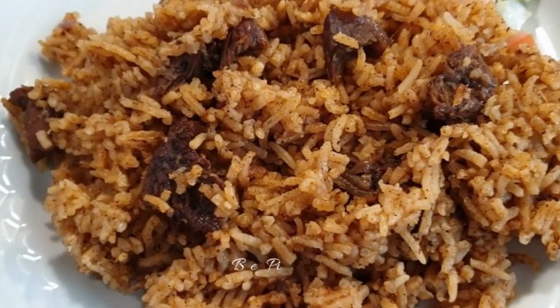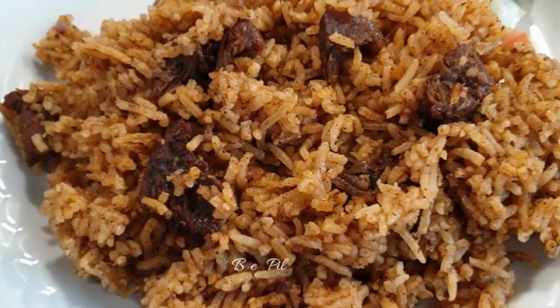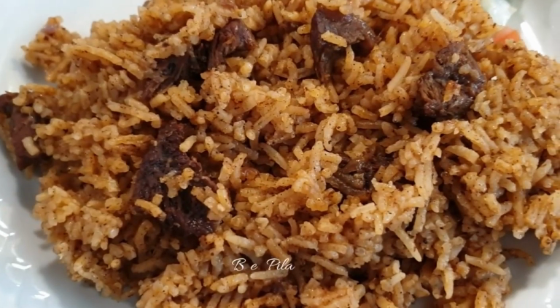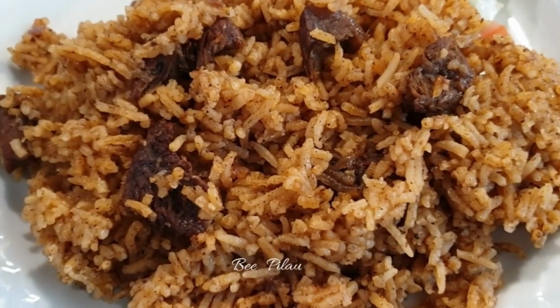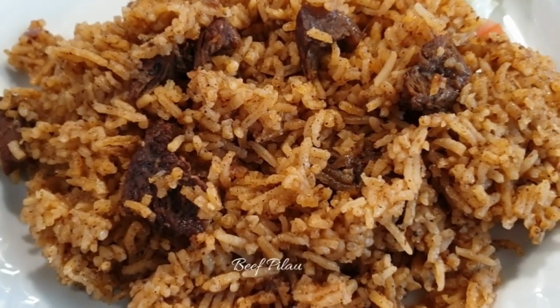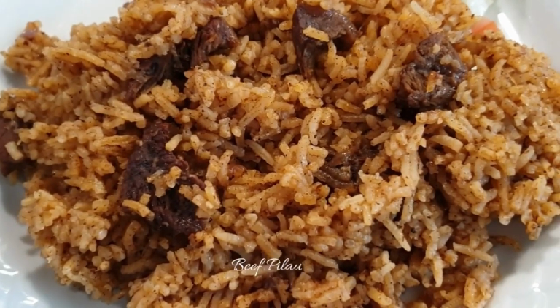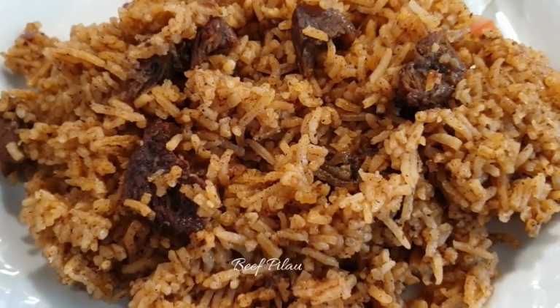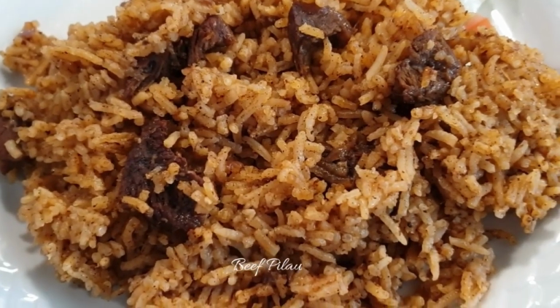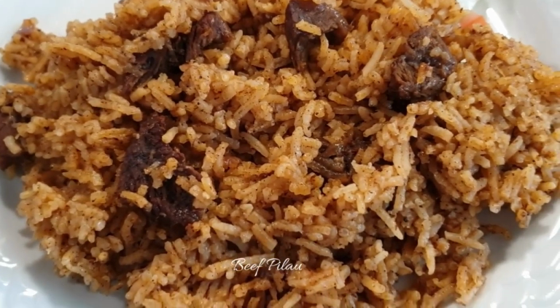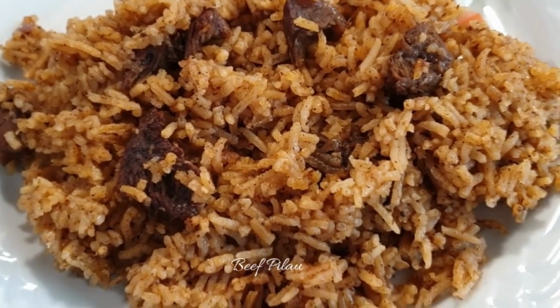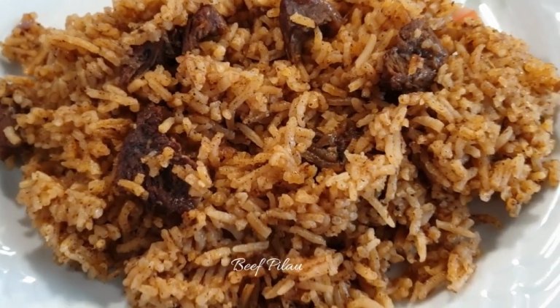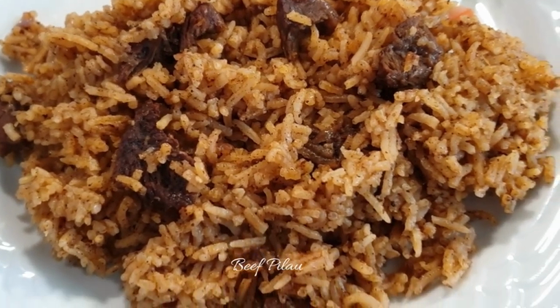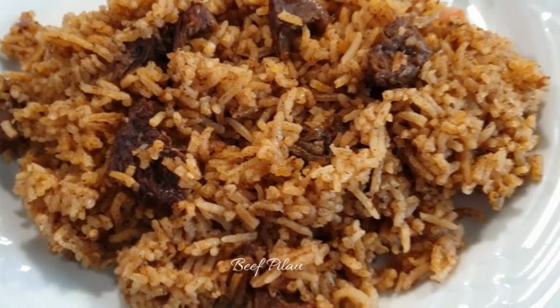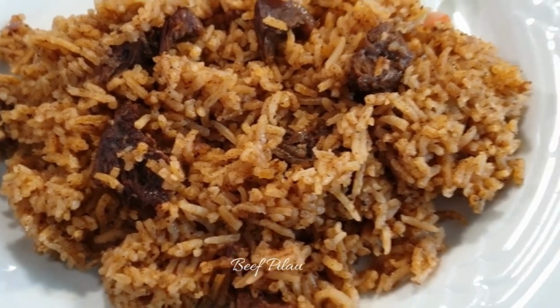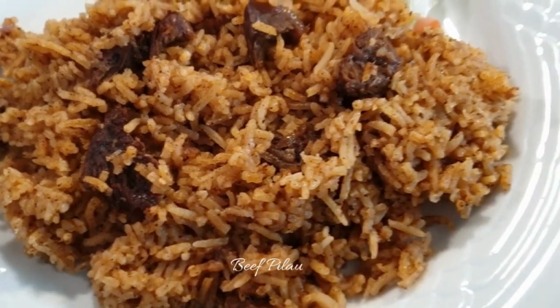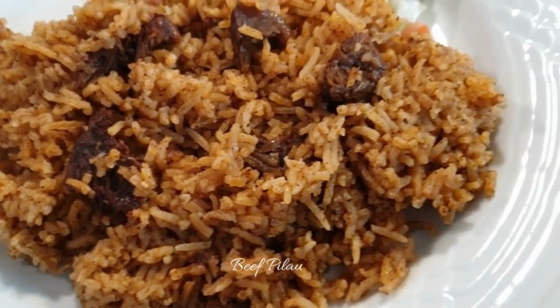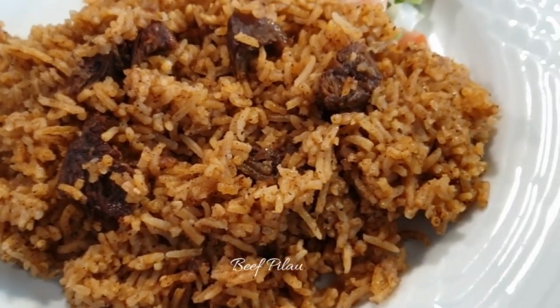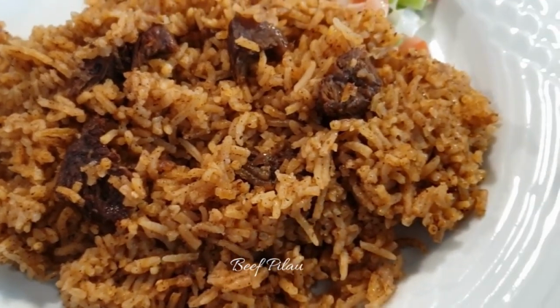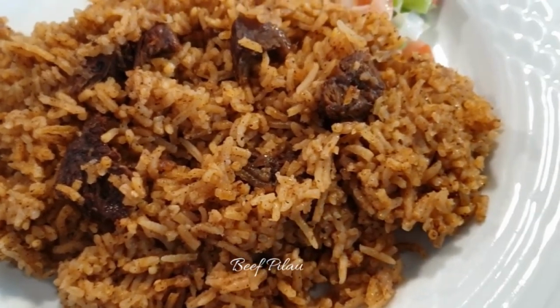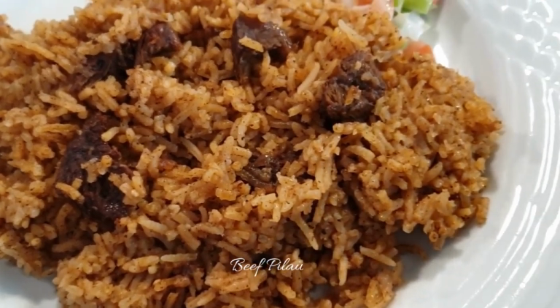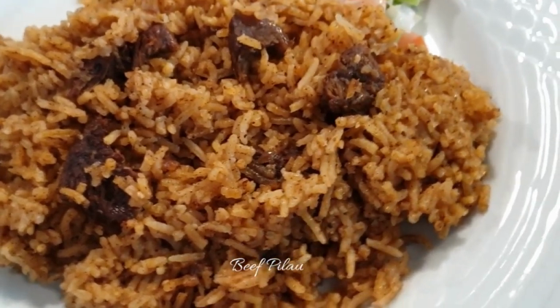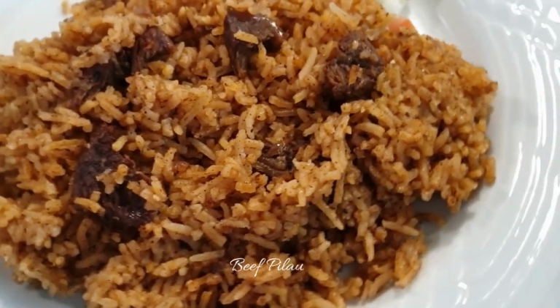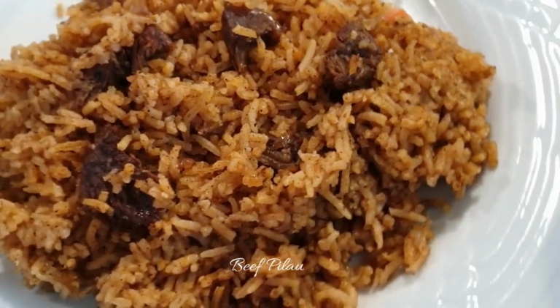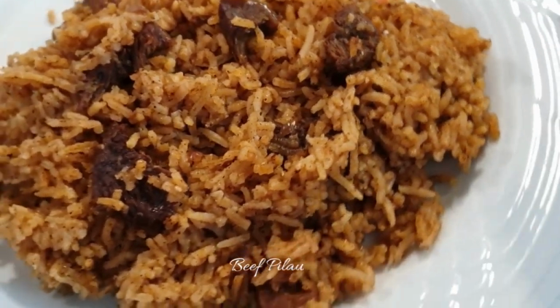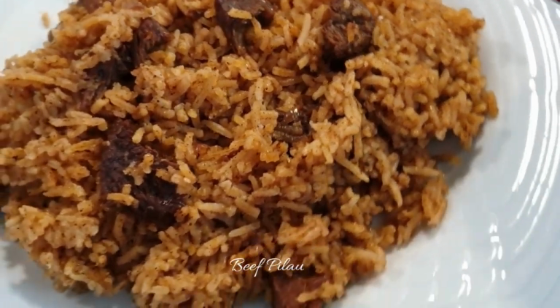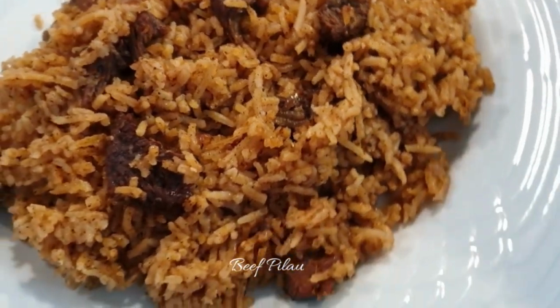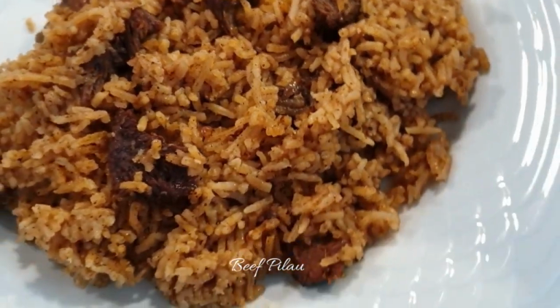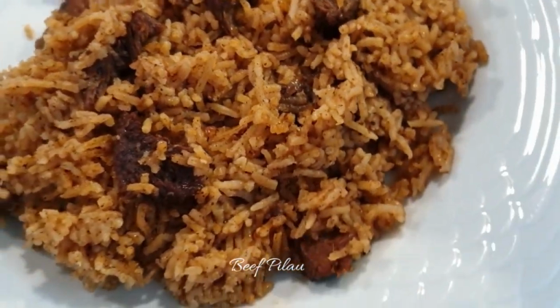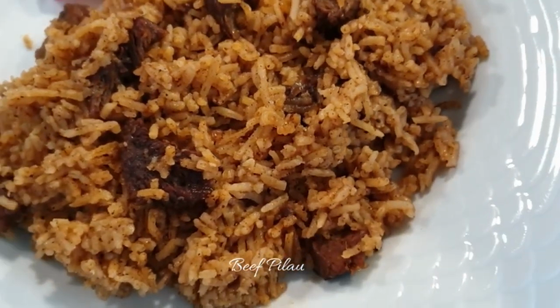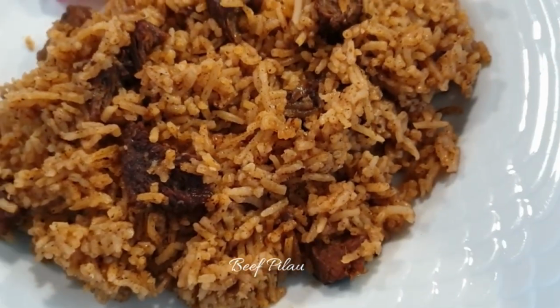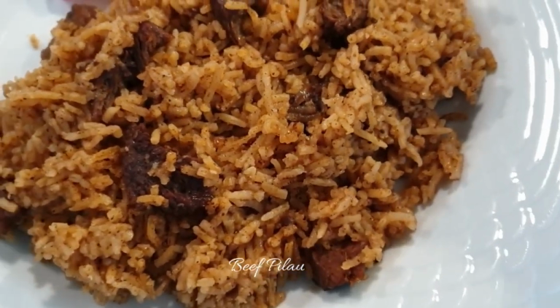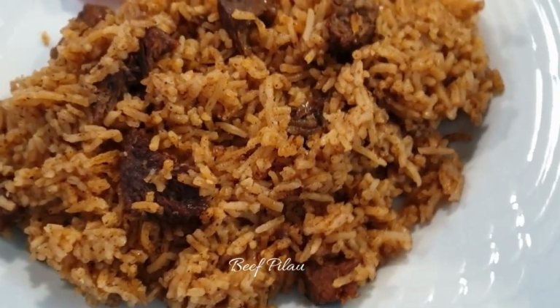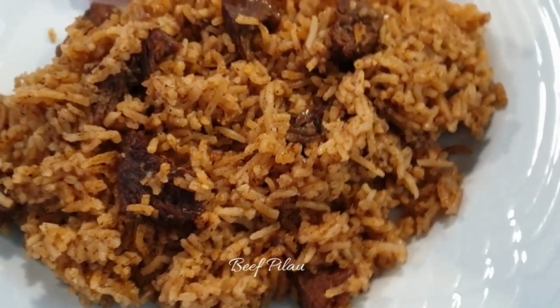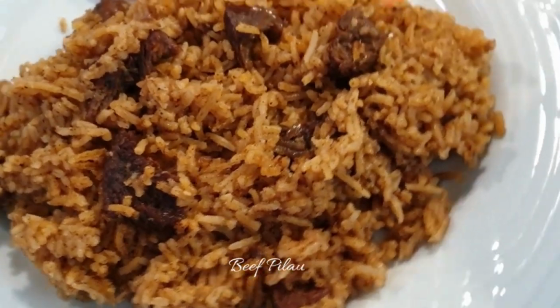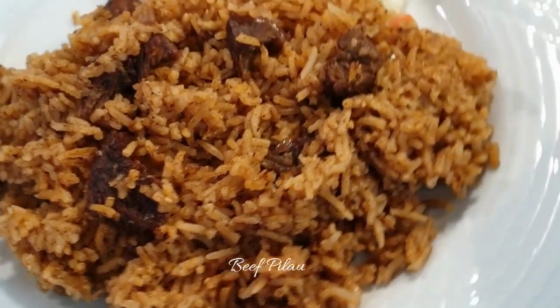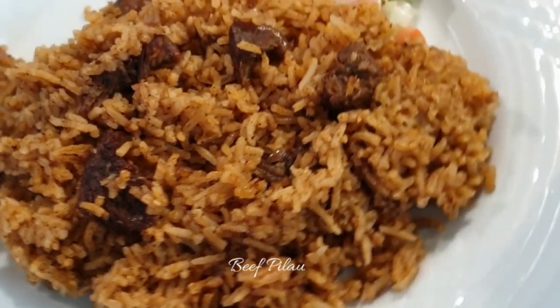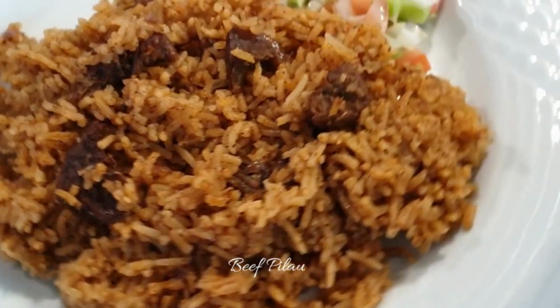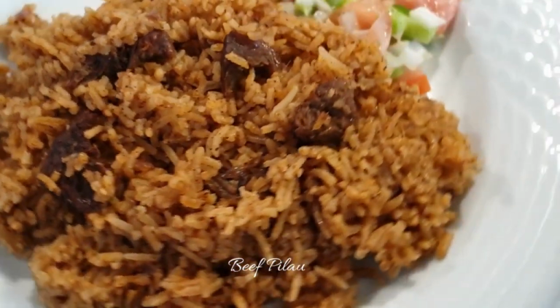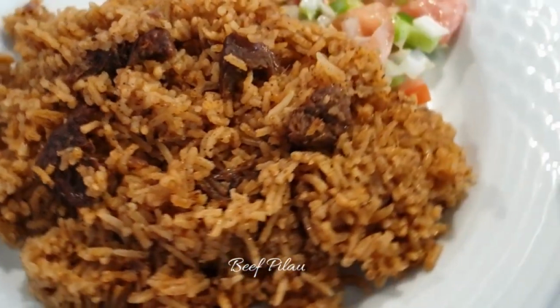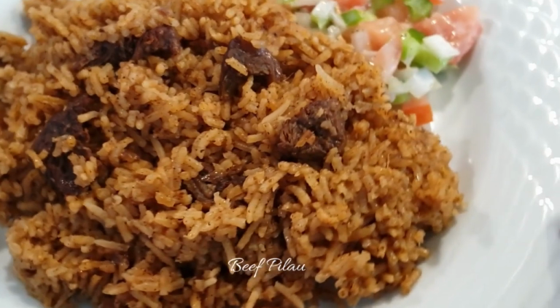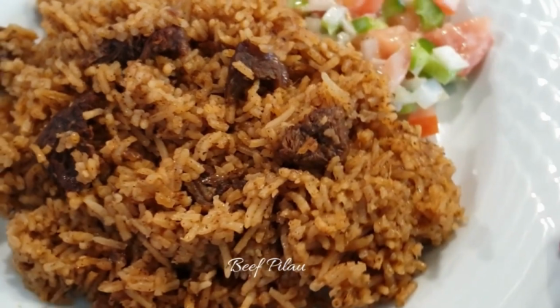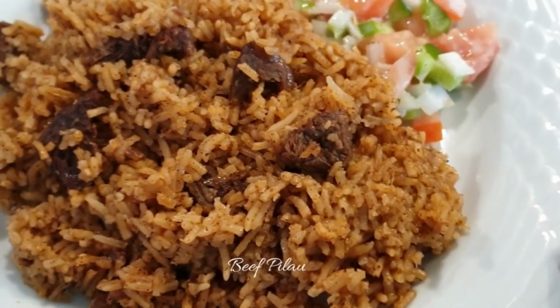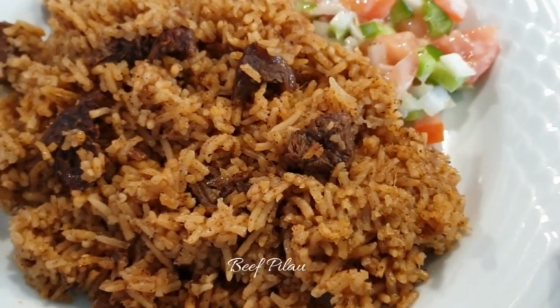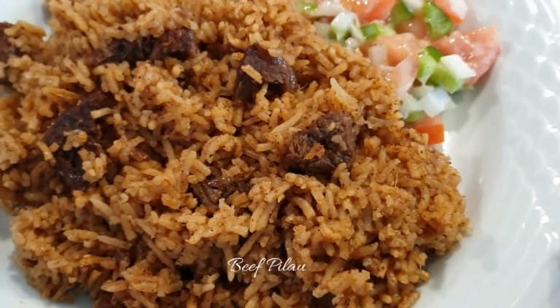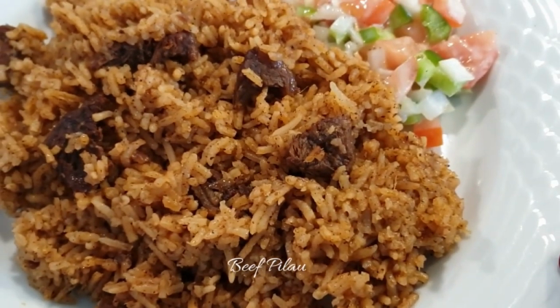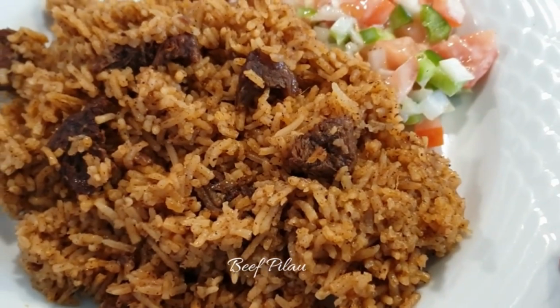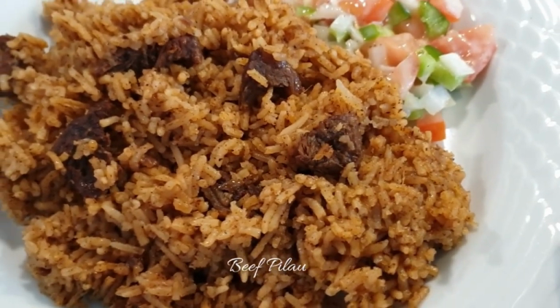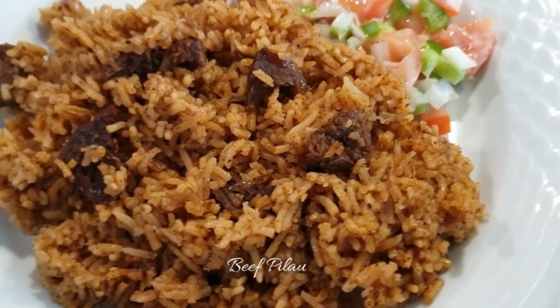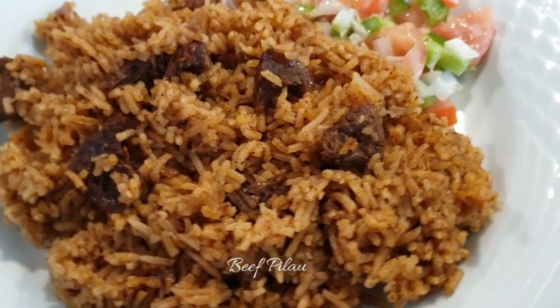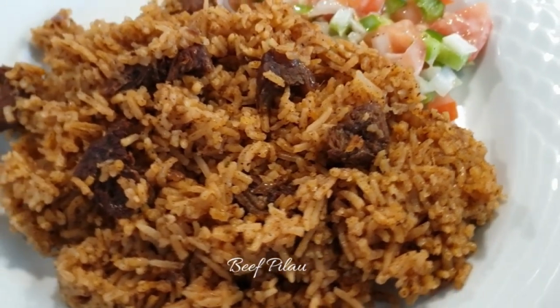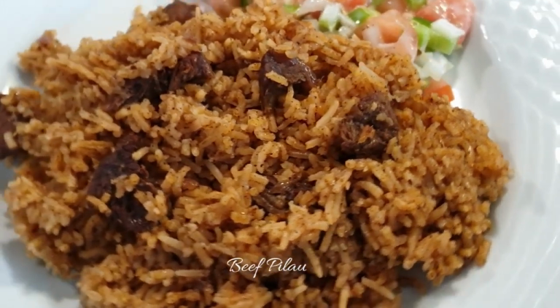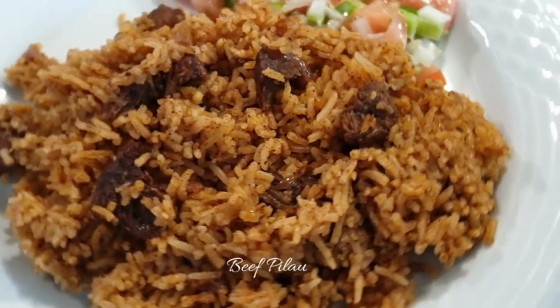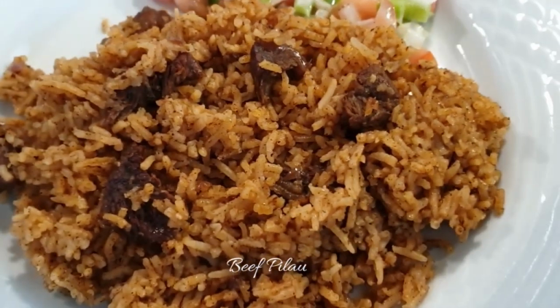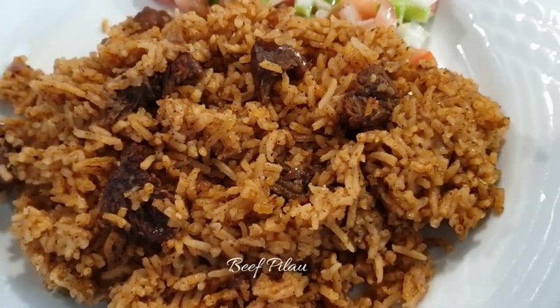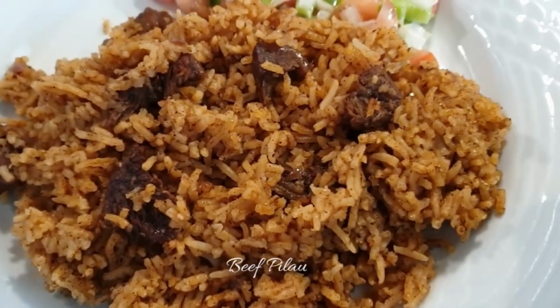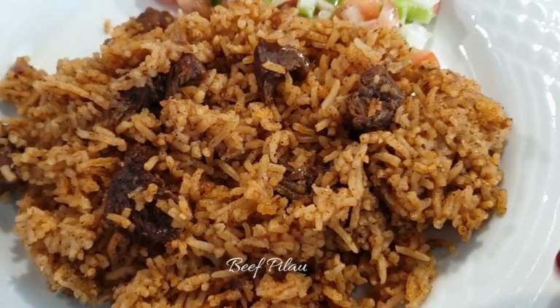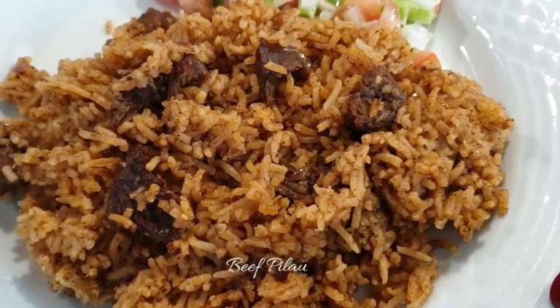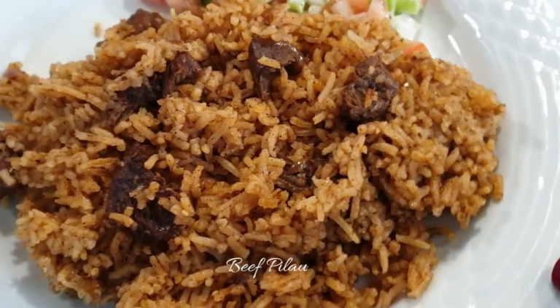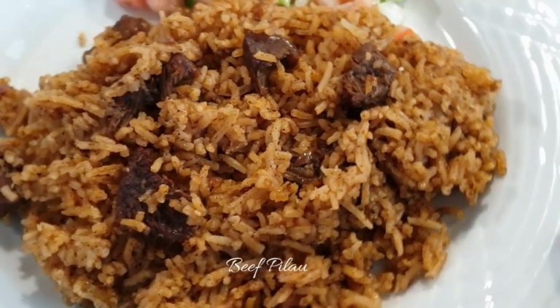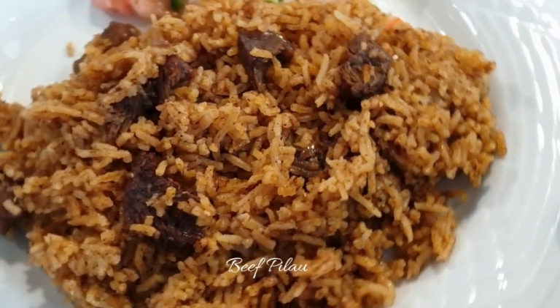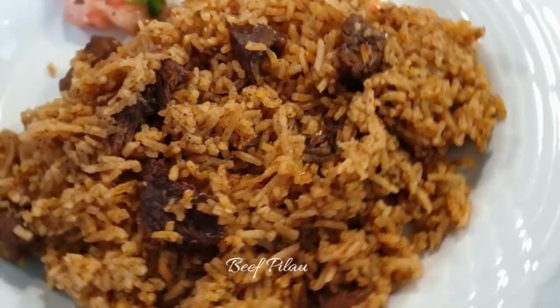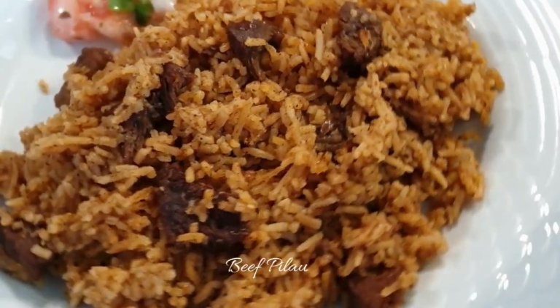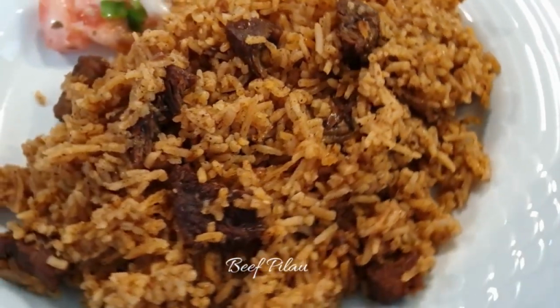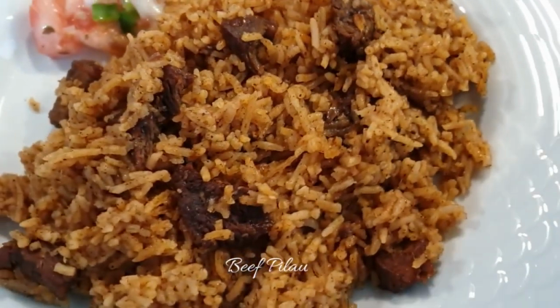Welcome to my channel. Today I'll be showing you how to make this tasty Swahili beef pilau step by step. Now let's get started.